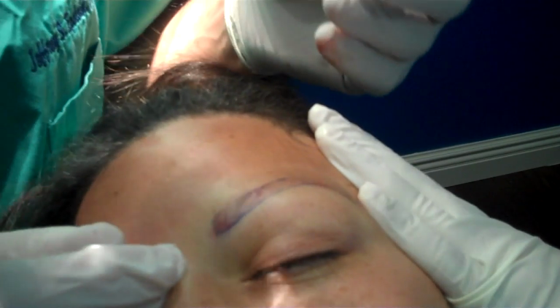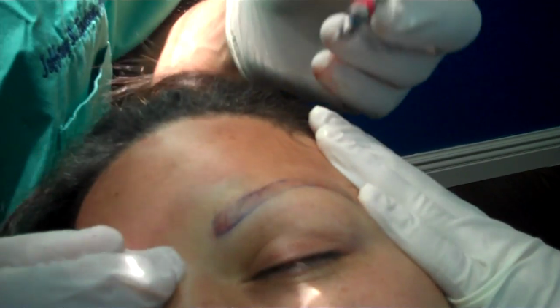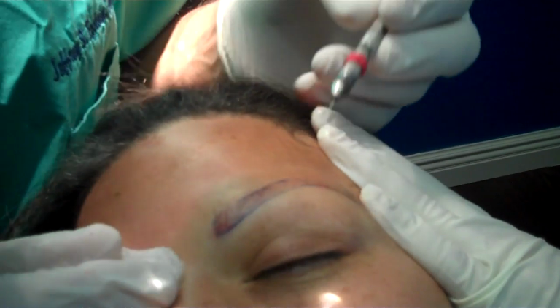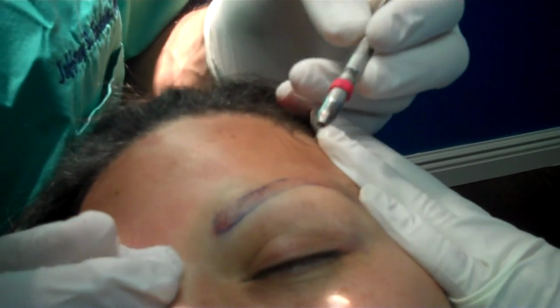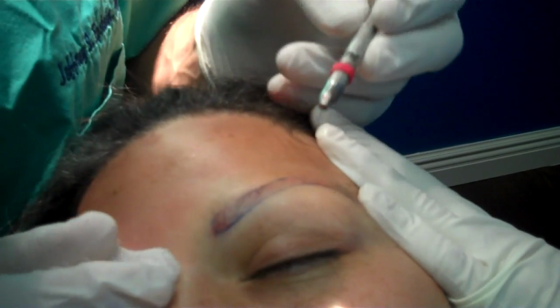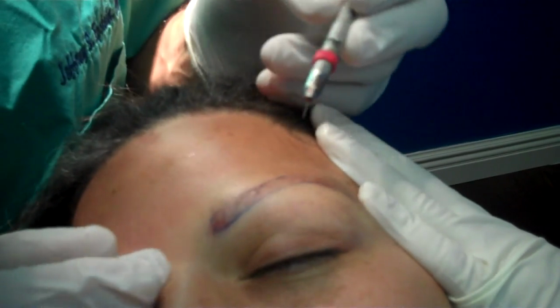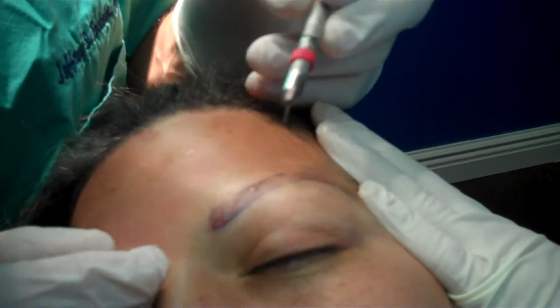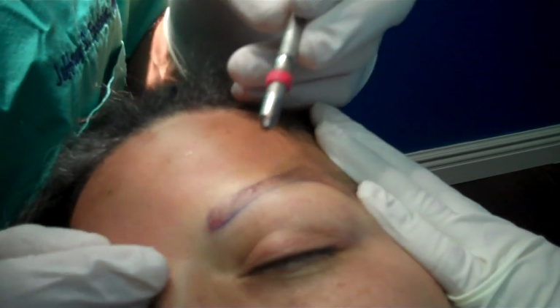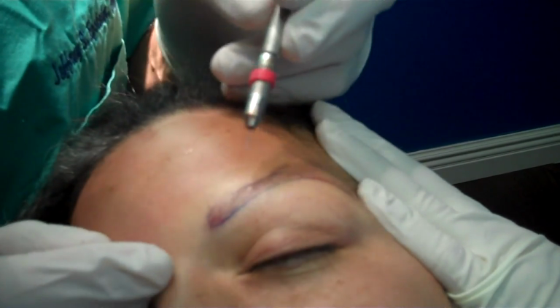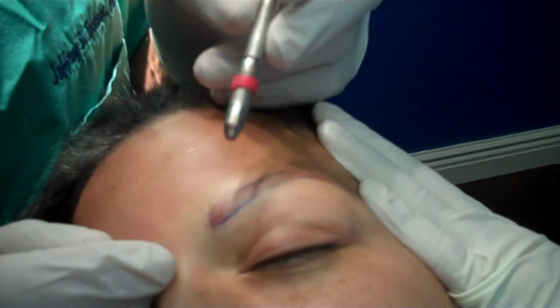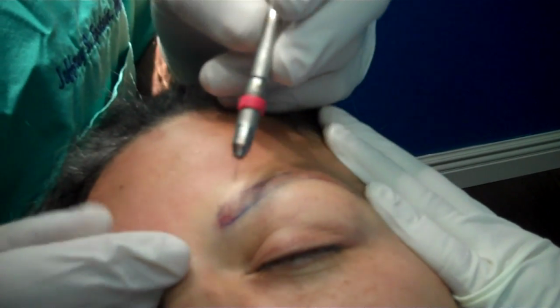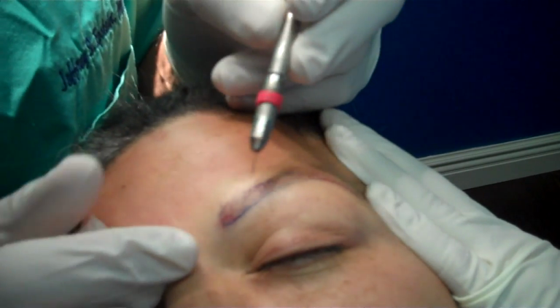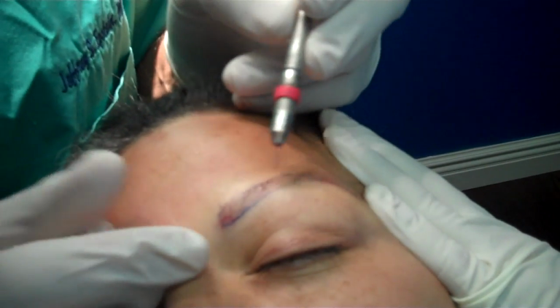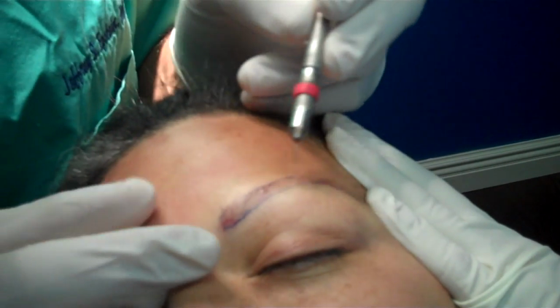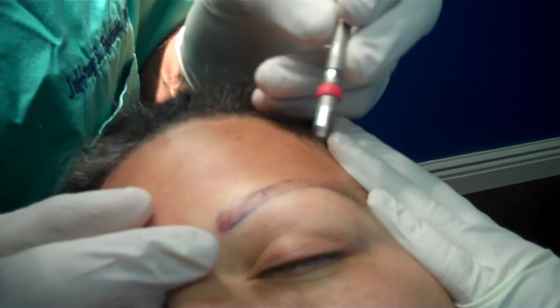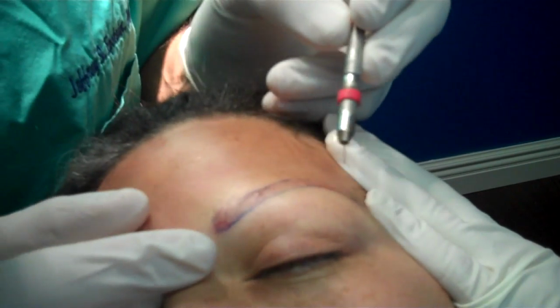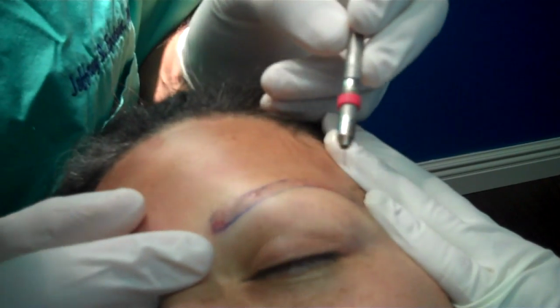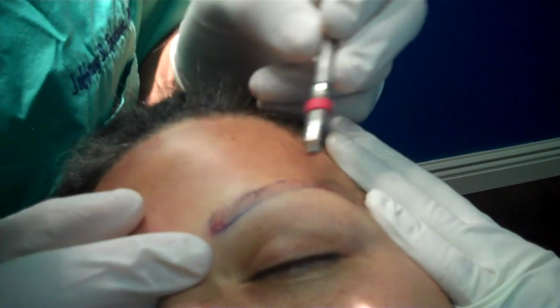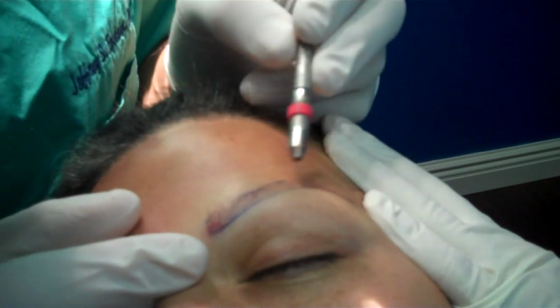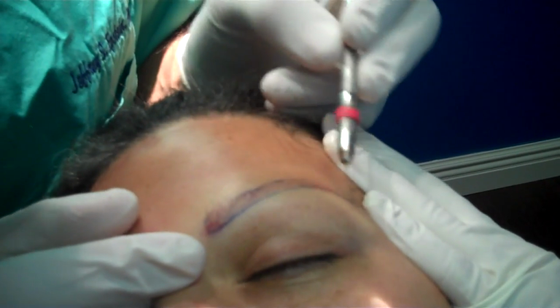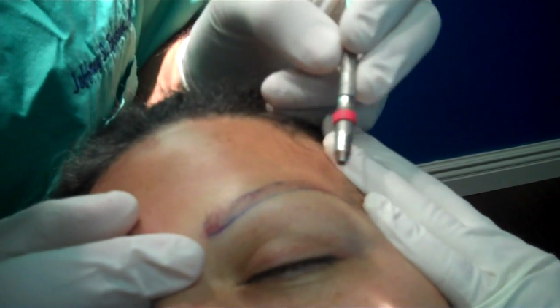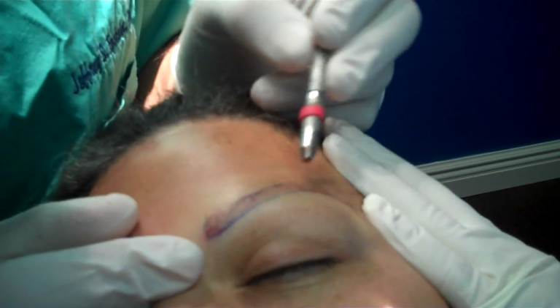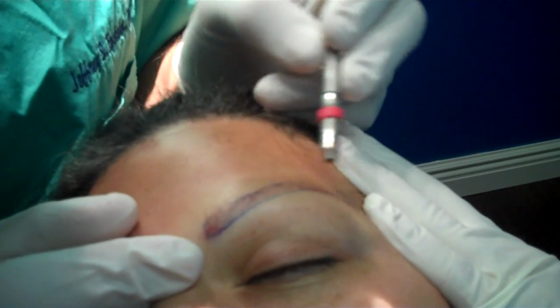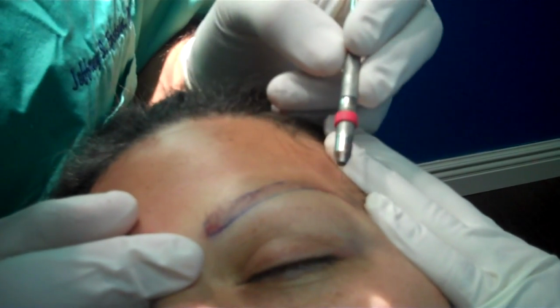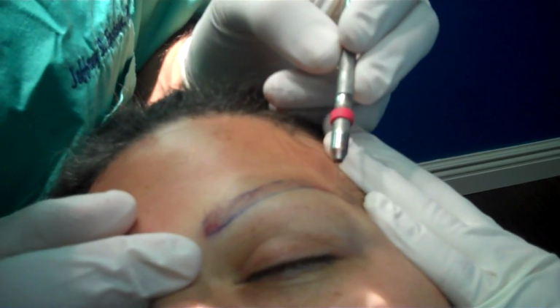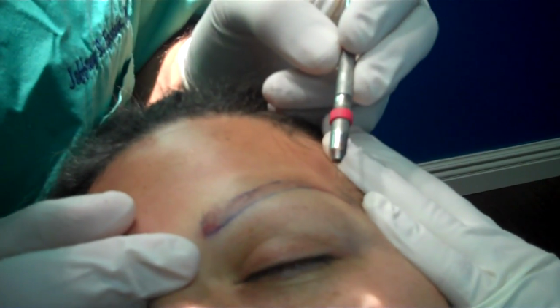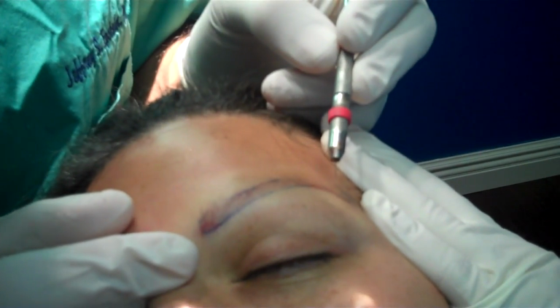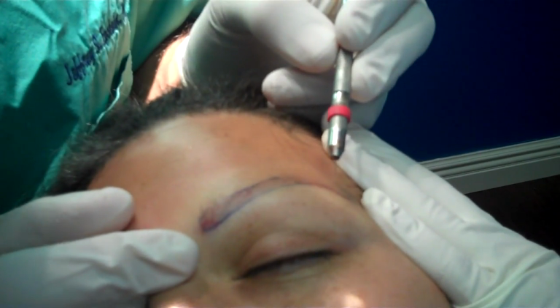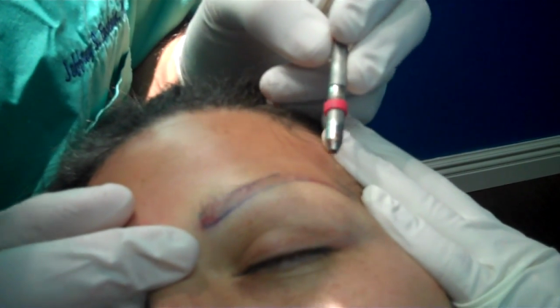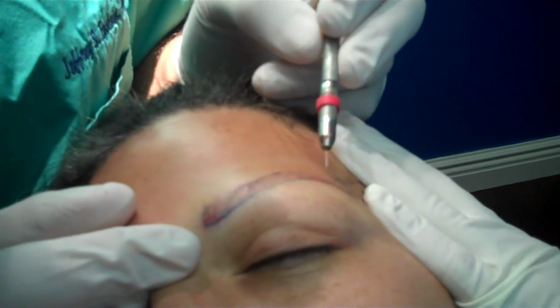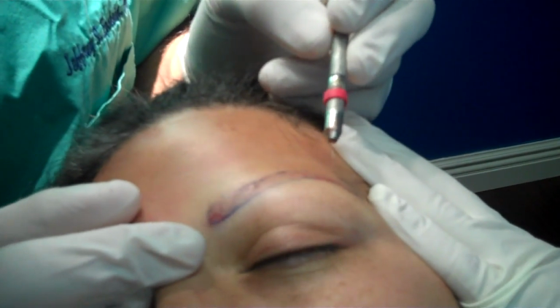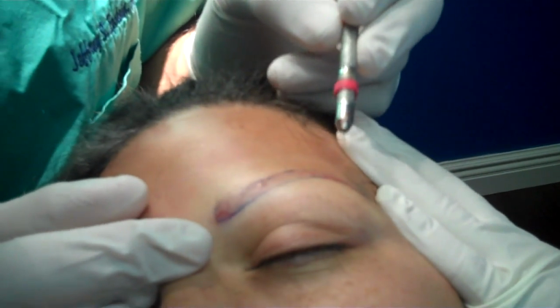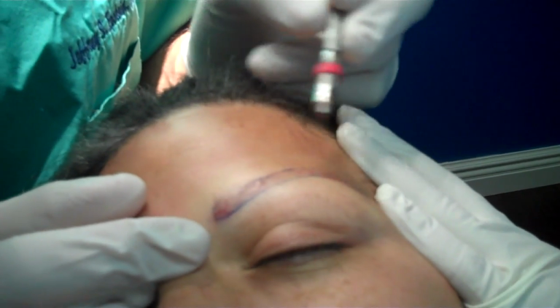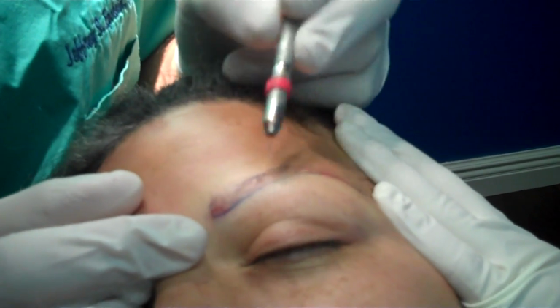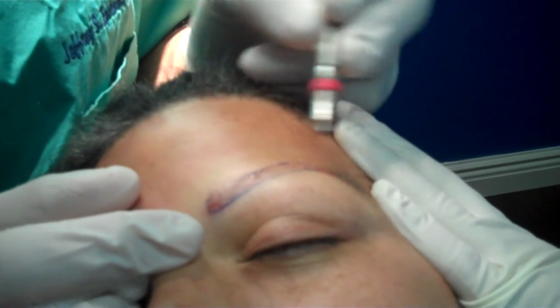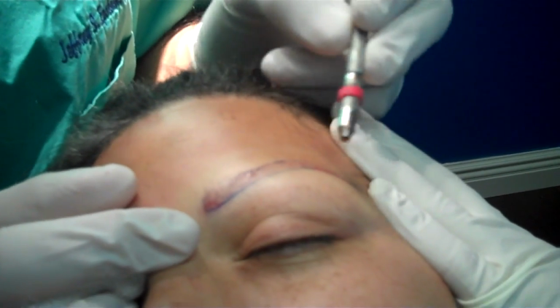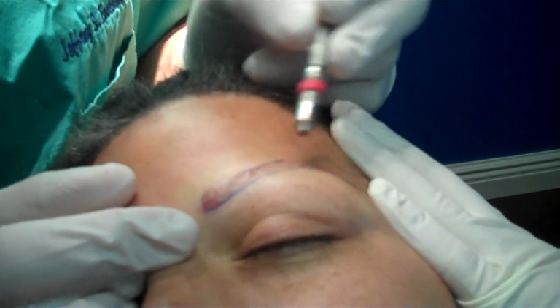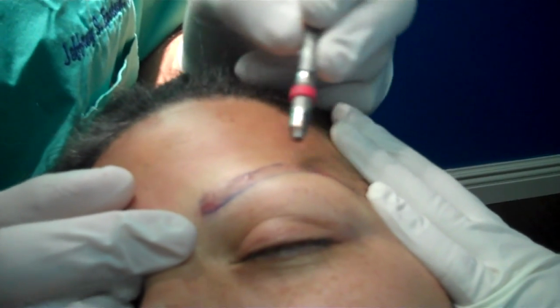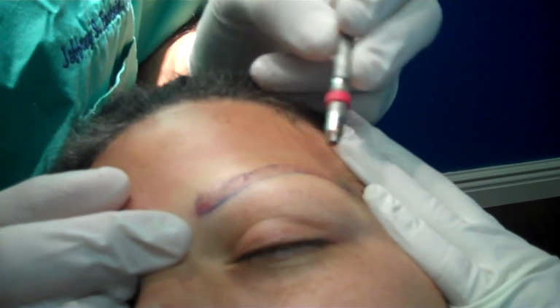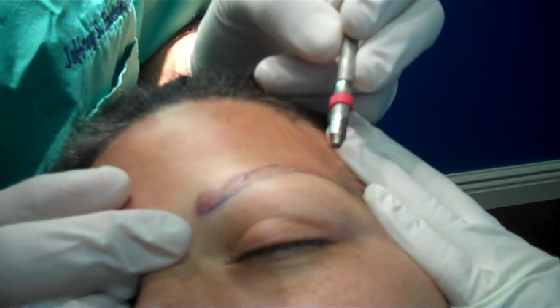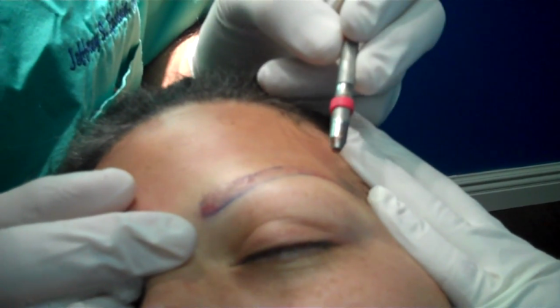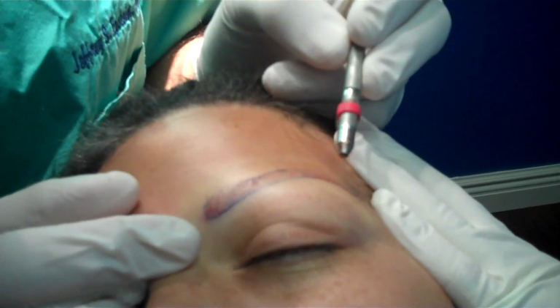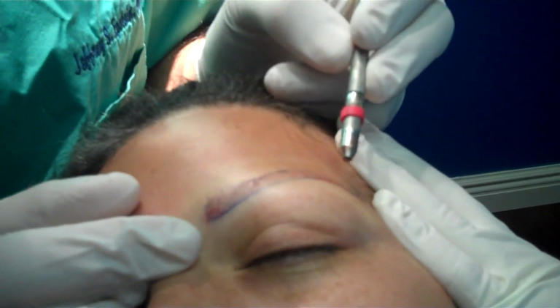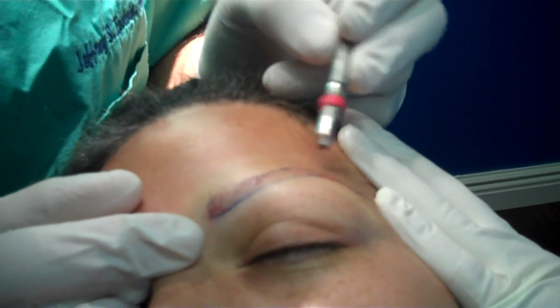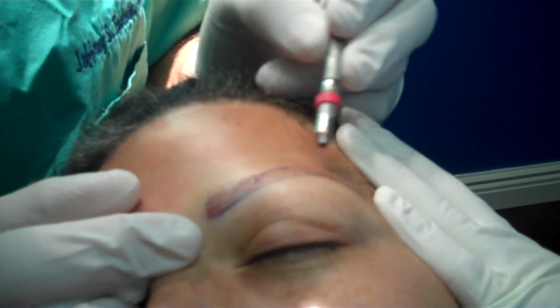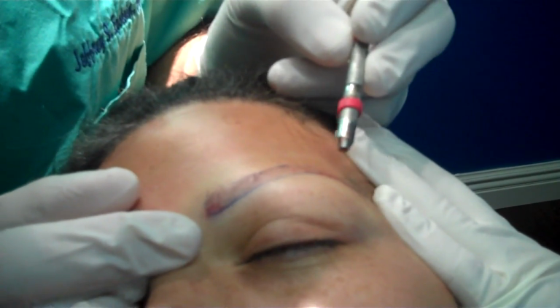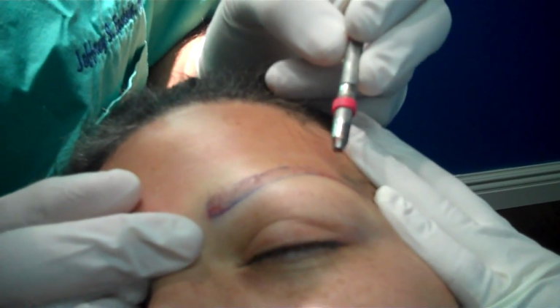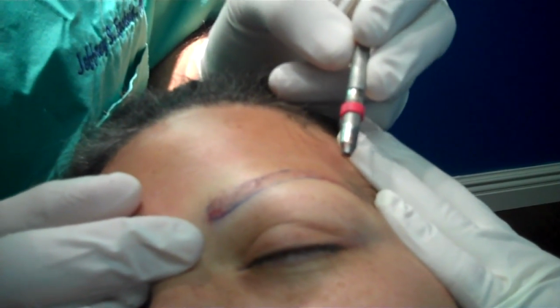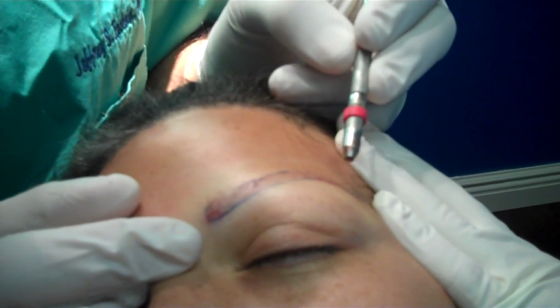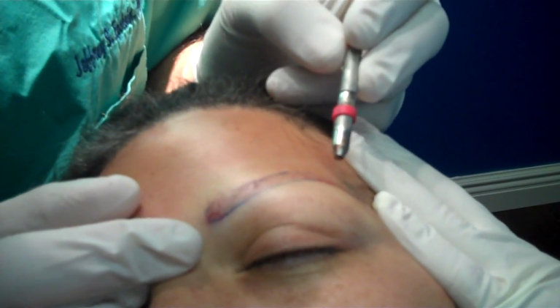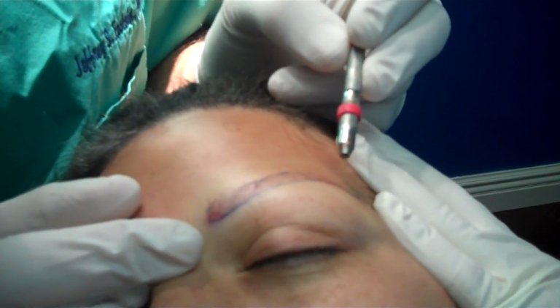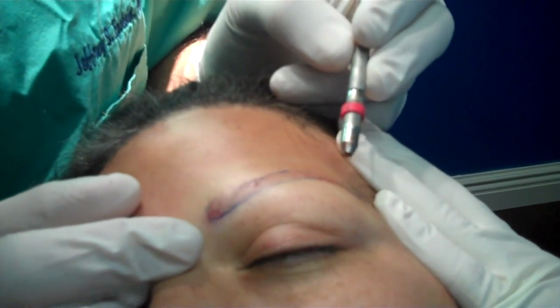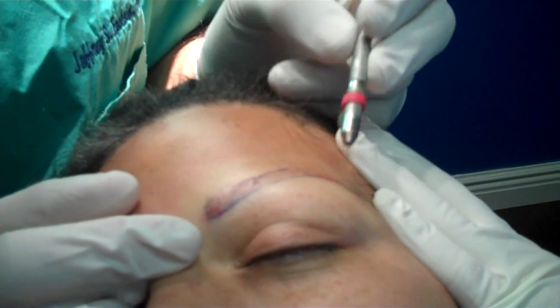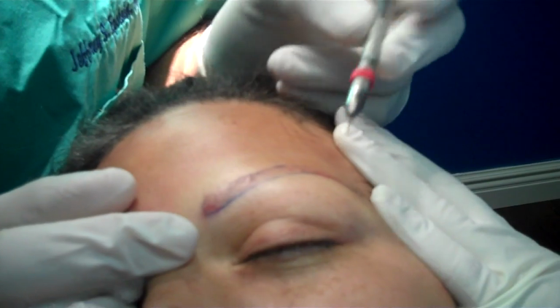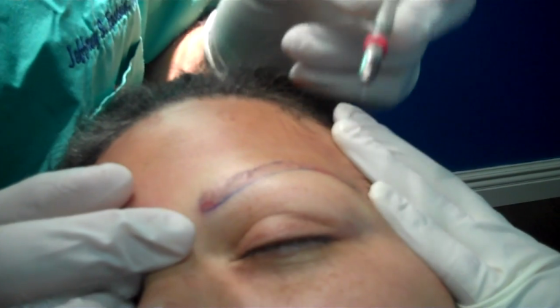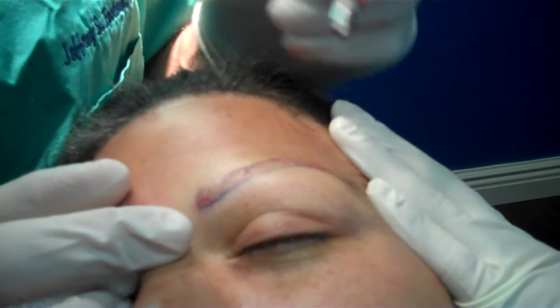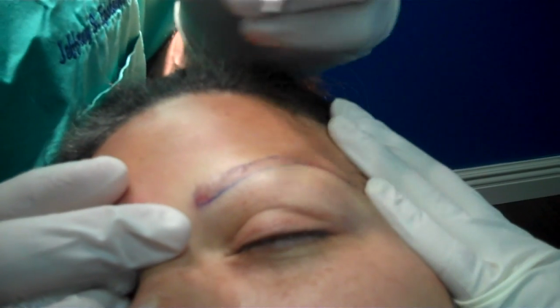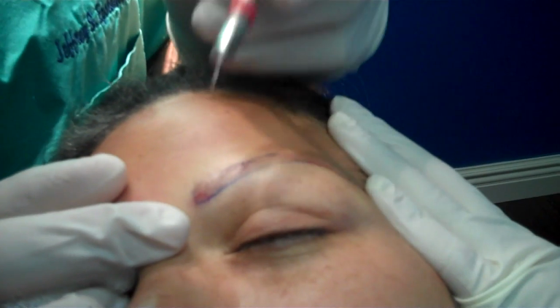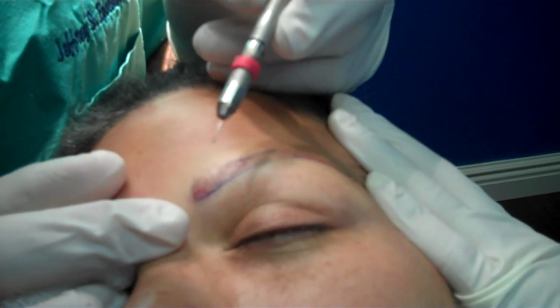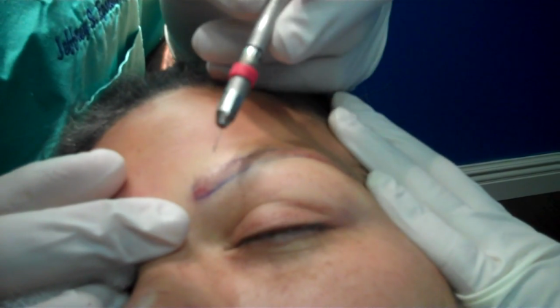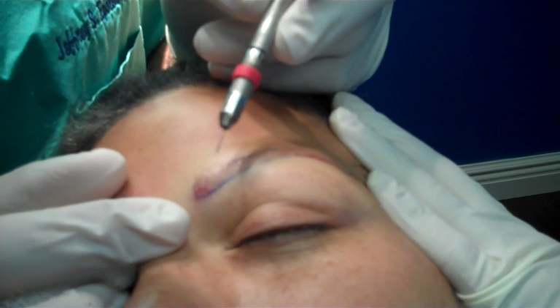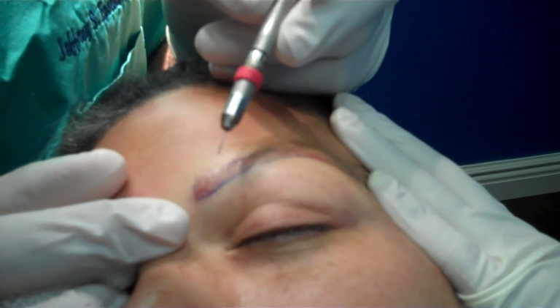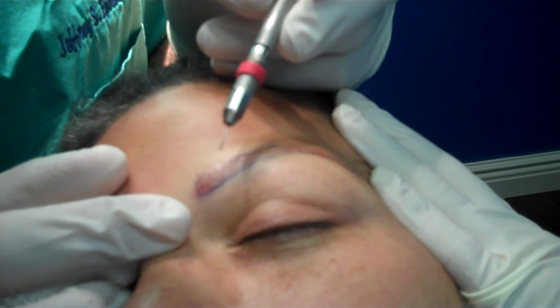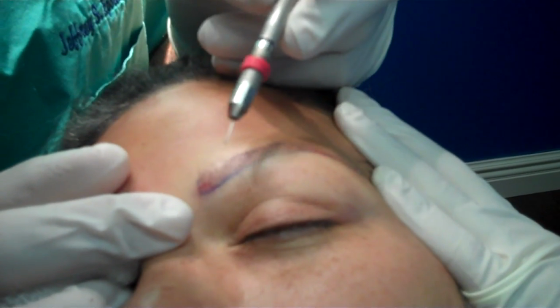Hi, this is Dr. Epstein. I'm here showing the making of an eyebrow, basically the restoring of an eyebrow with a transplant procedure.